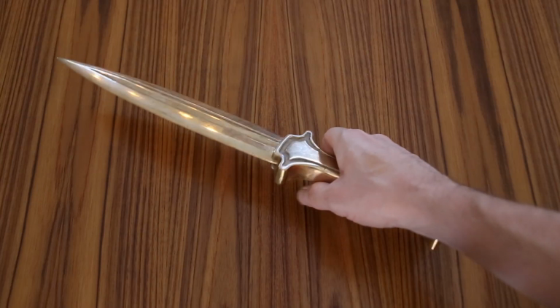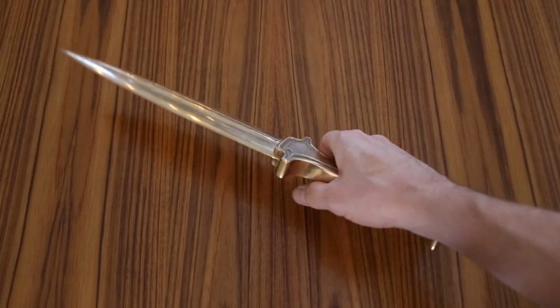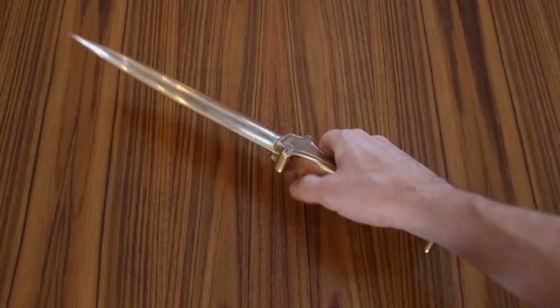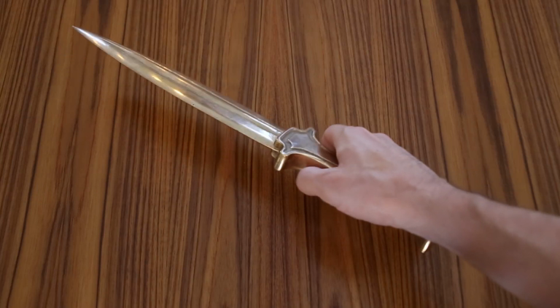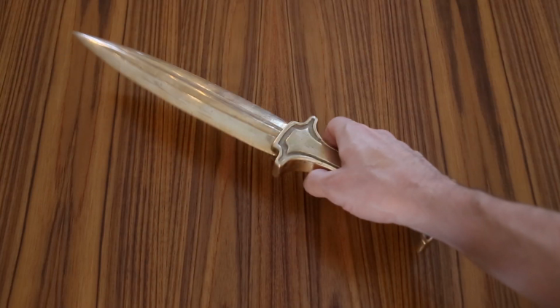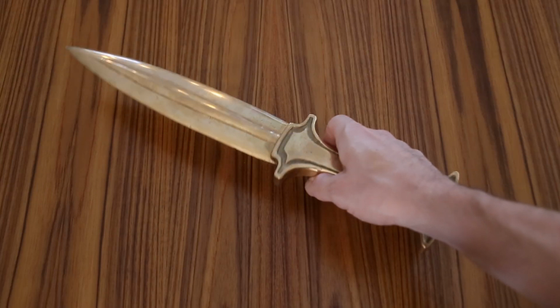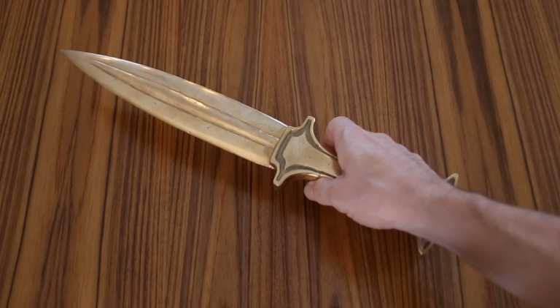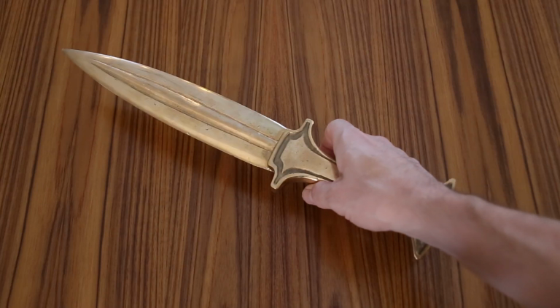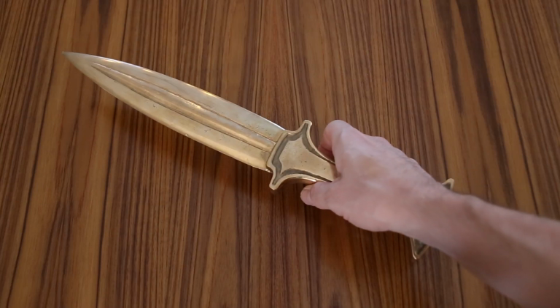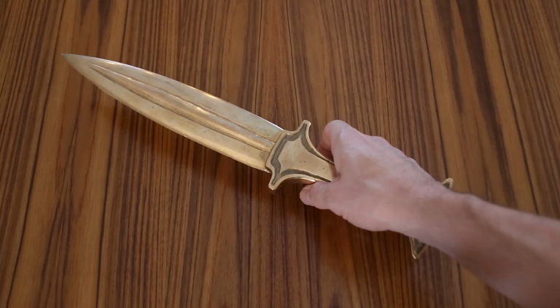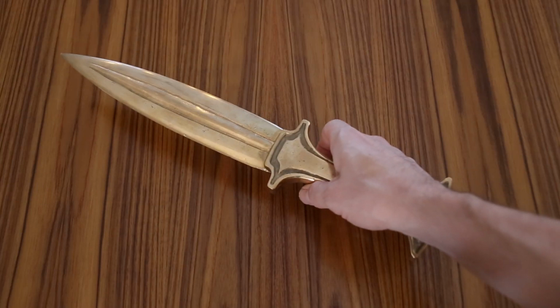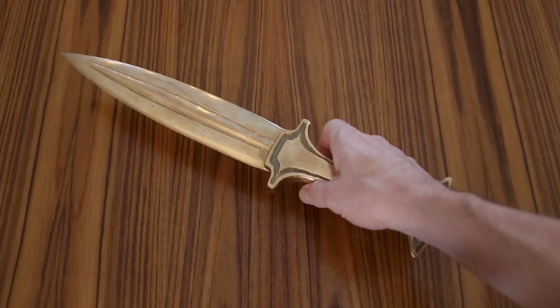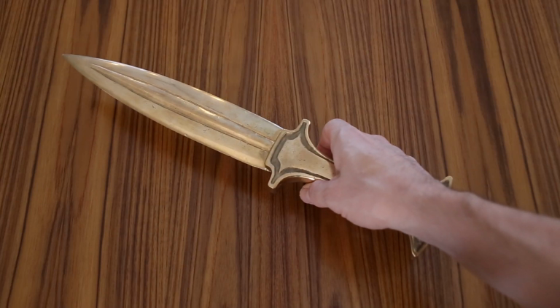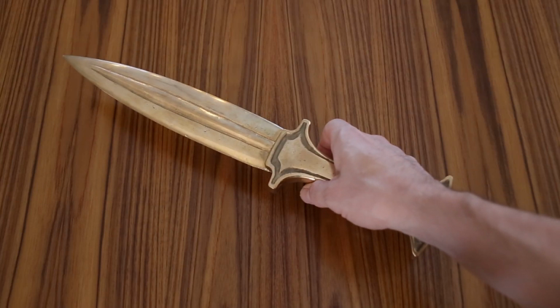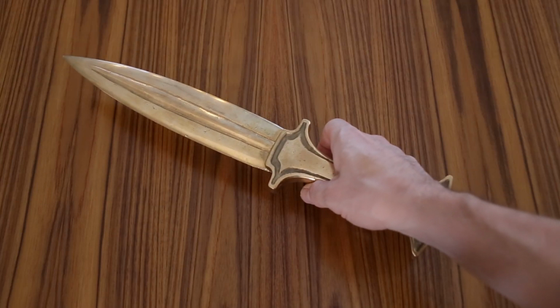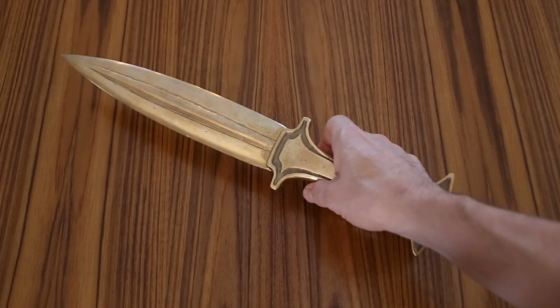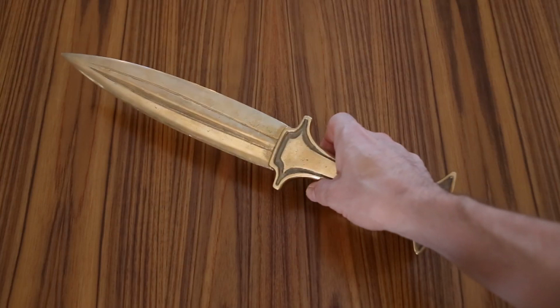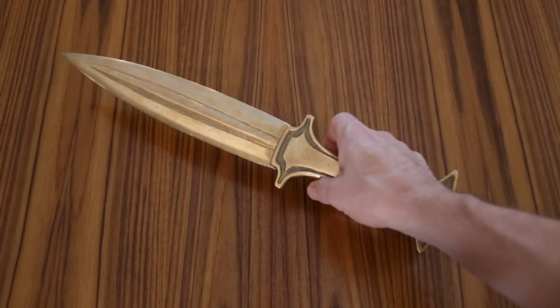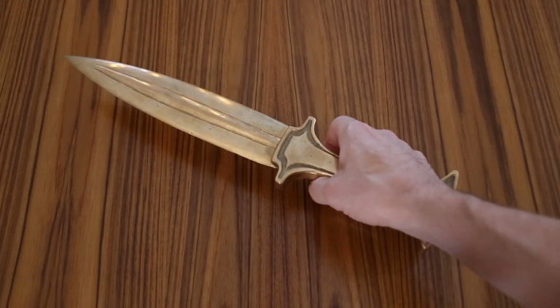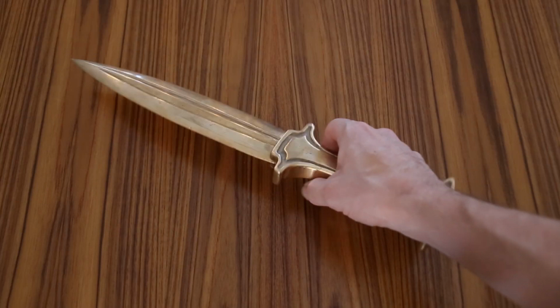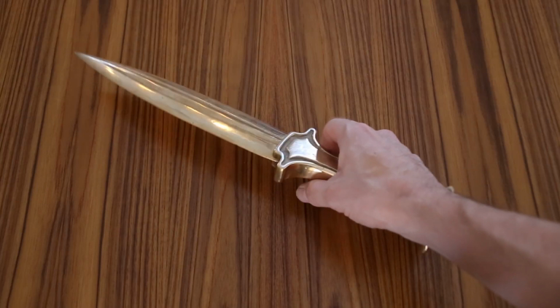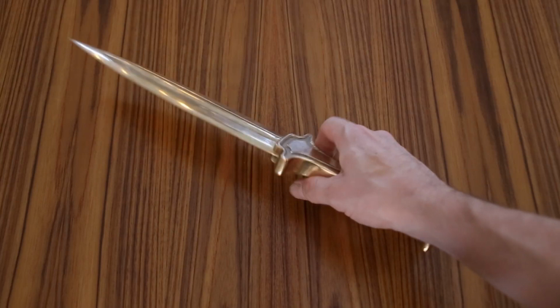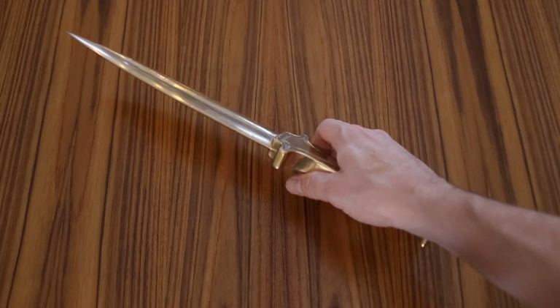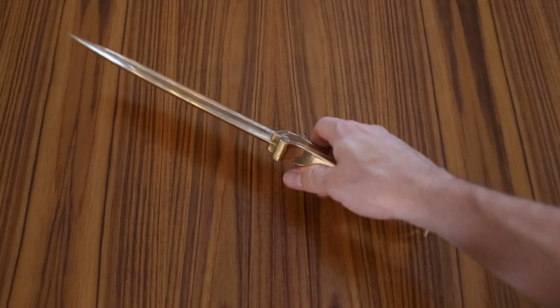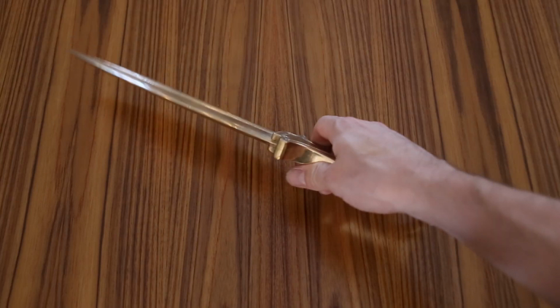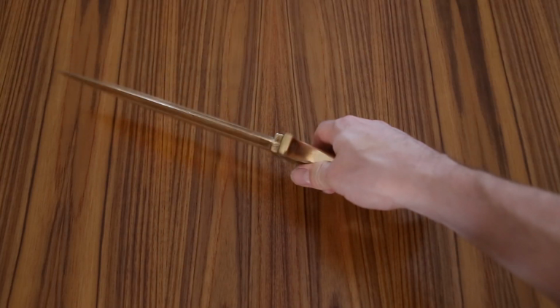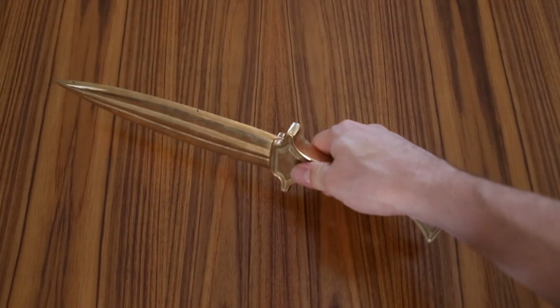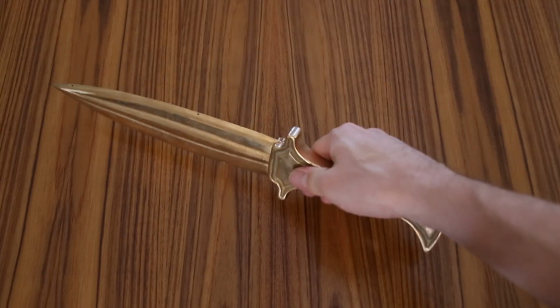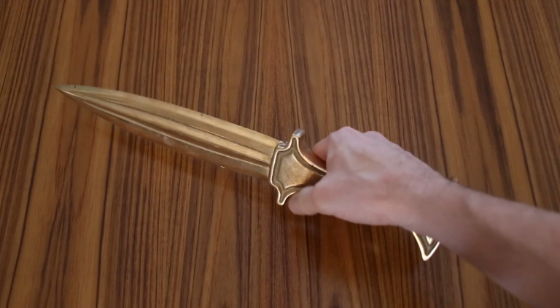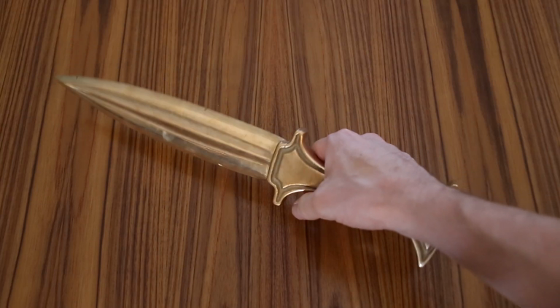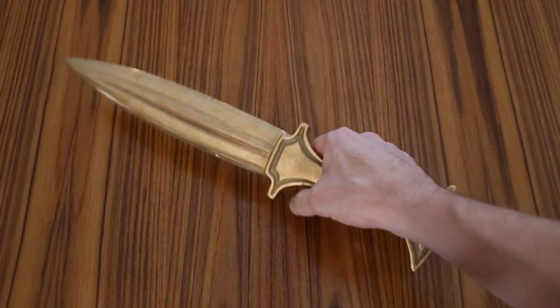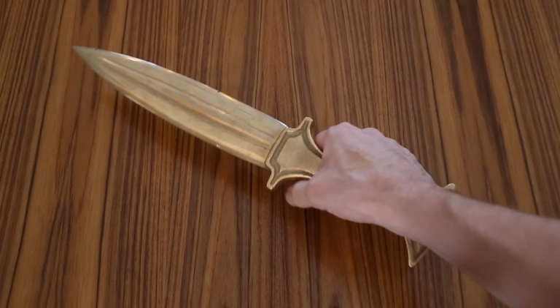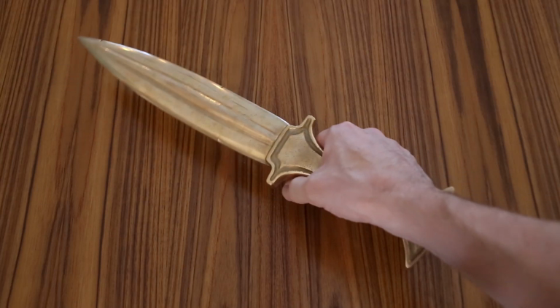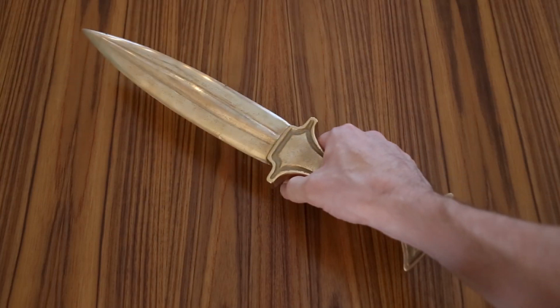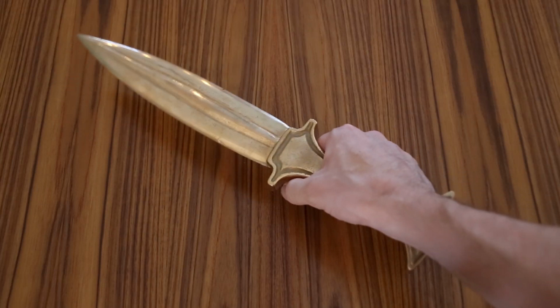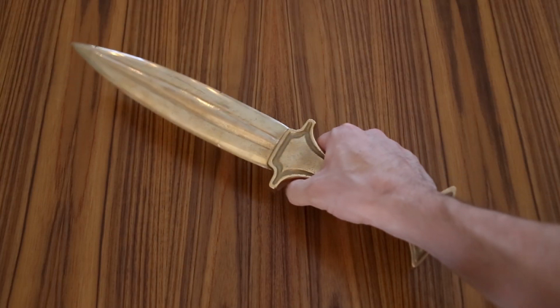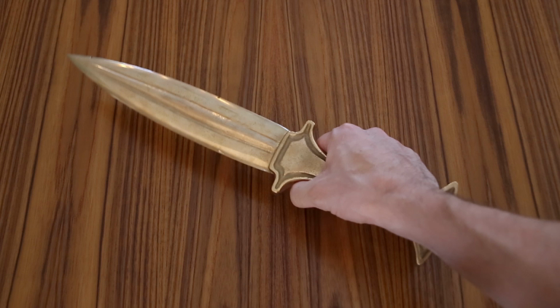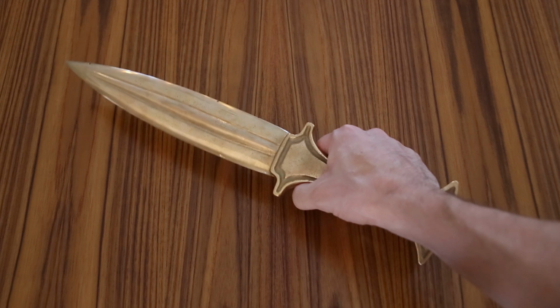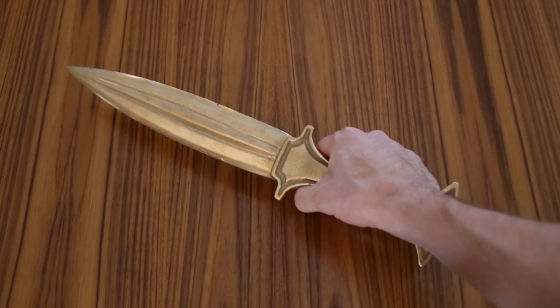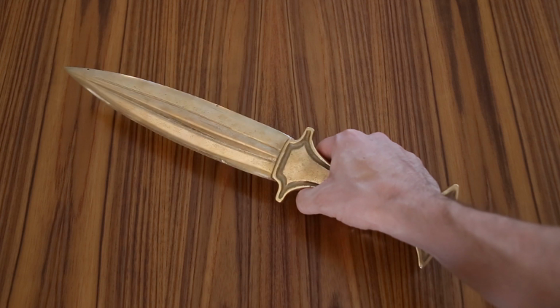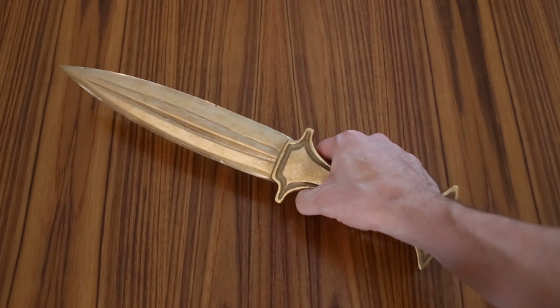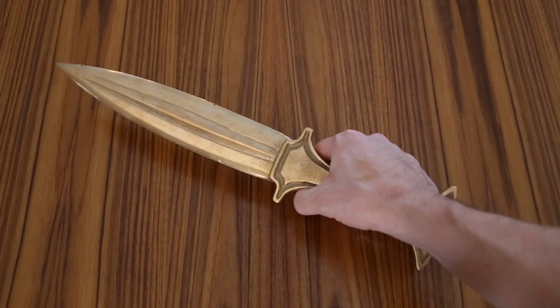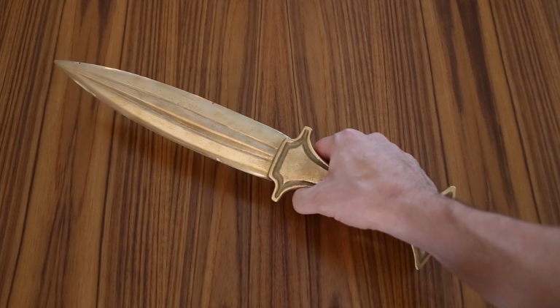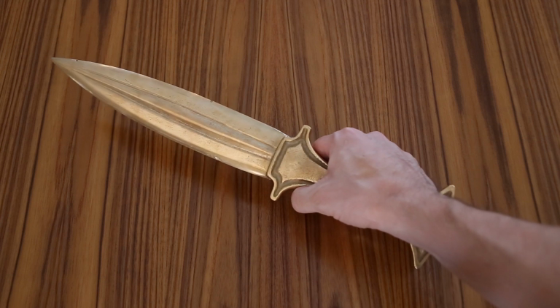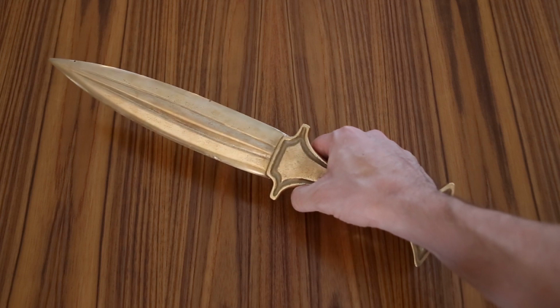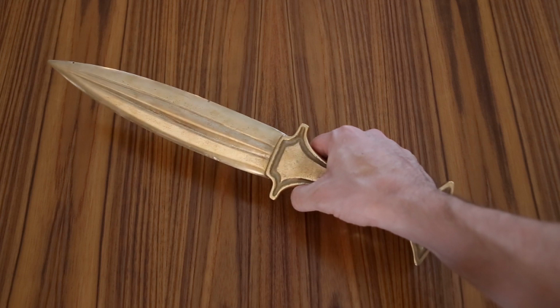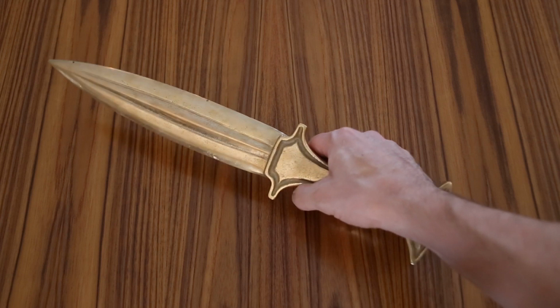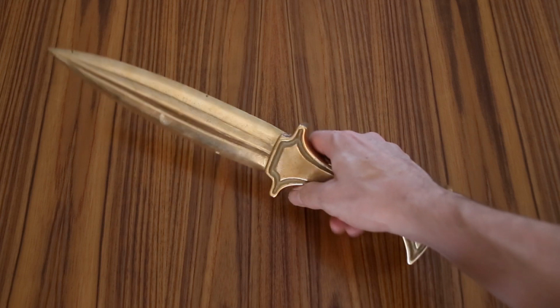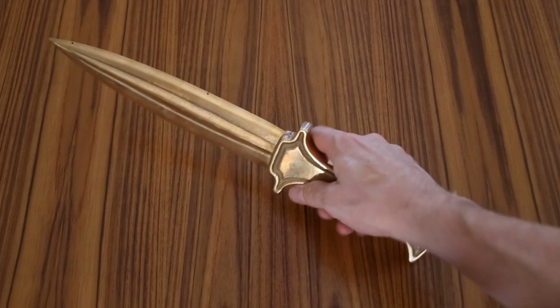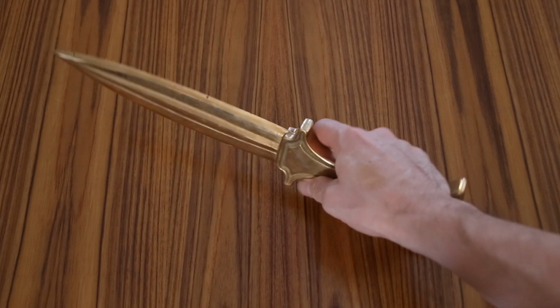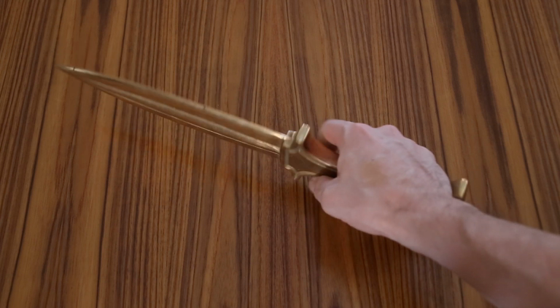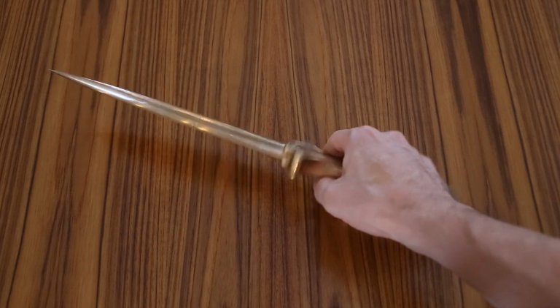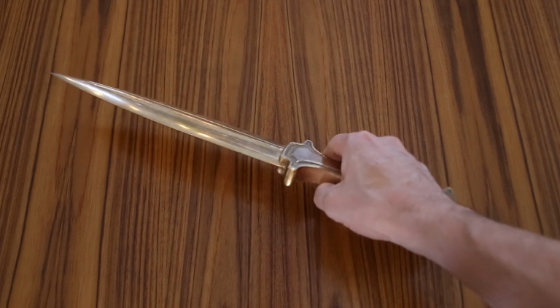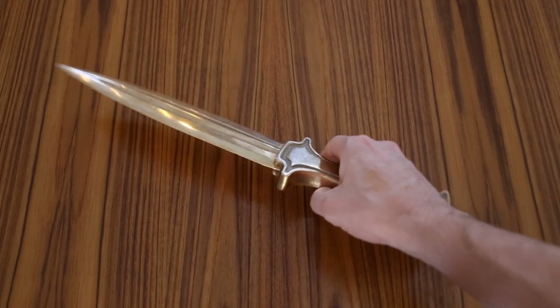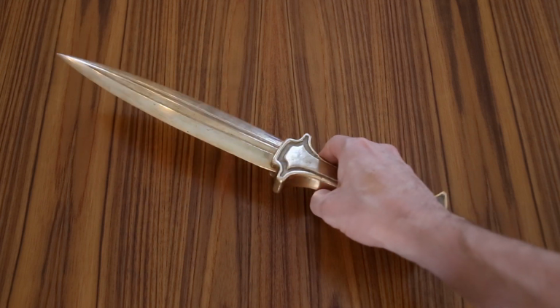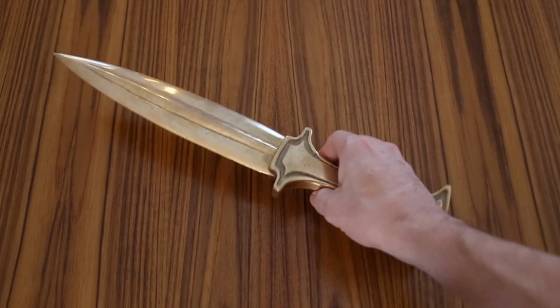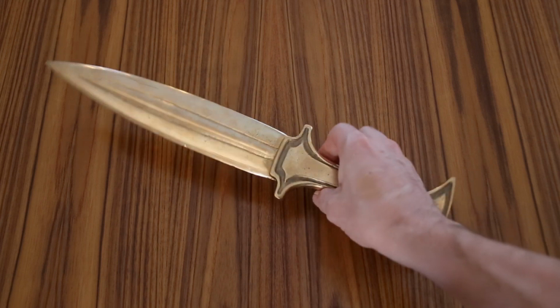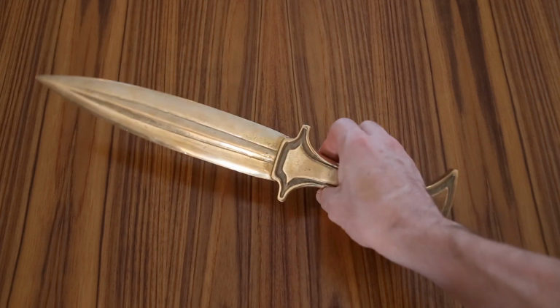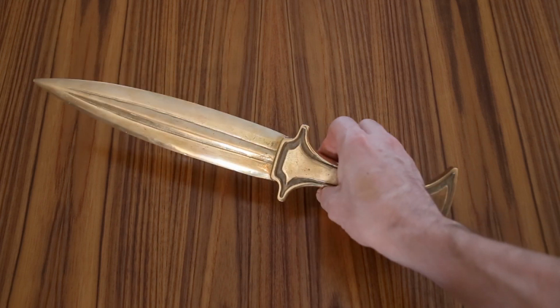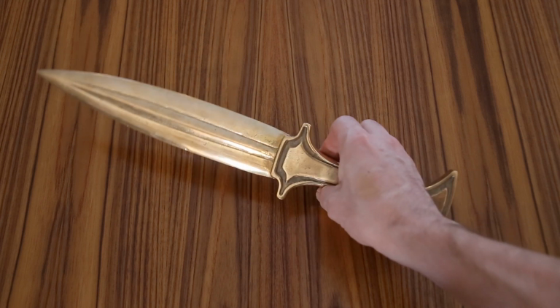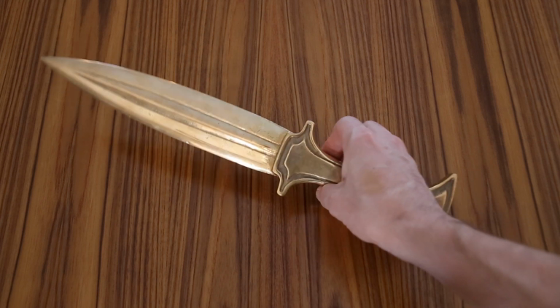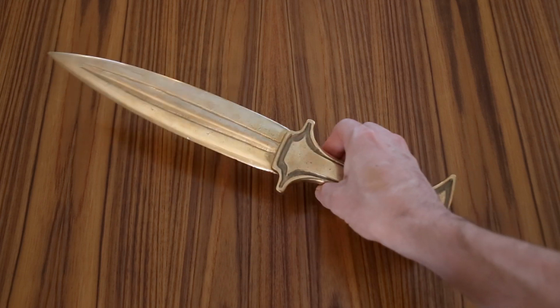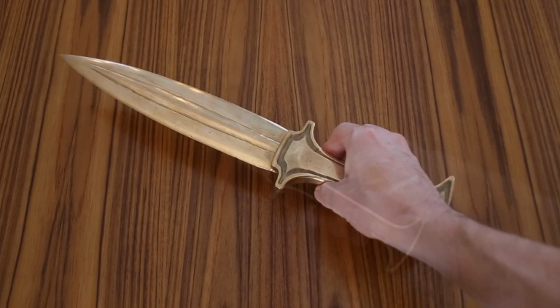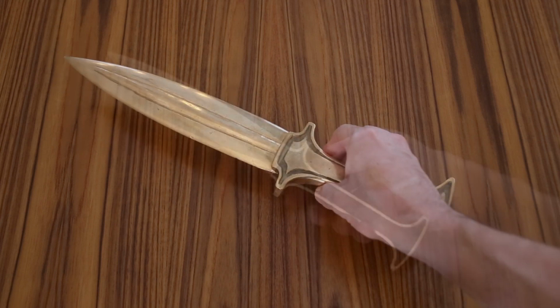A few years ago I made this Egyptian style bronze dagger, and although I think it turned out great for one of my first casting projects, I decided to try again.